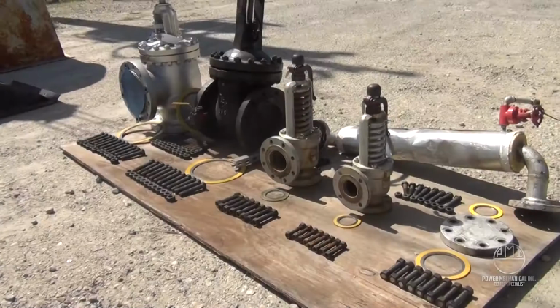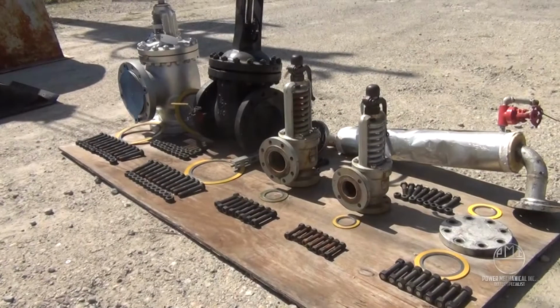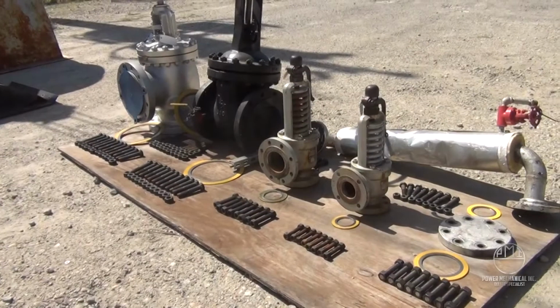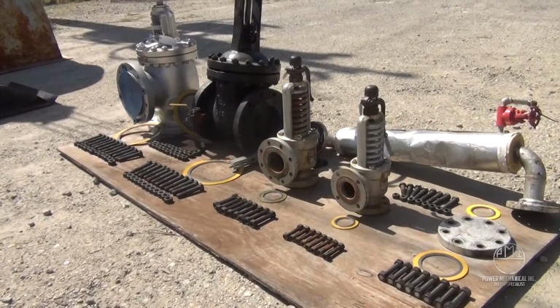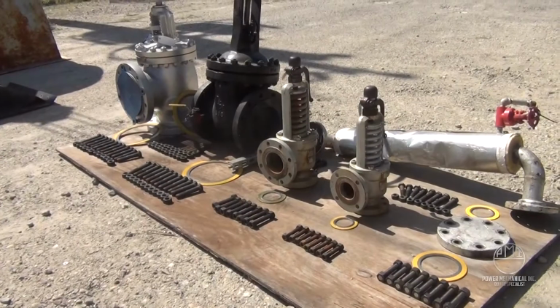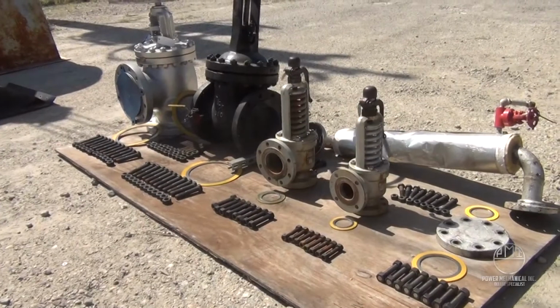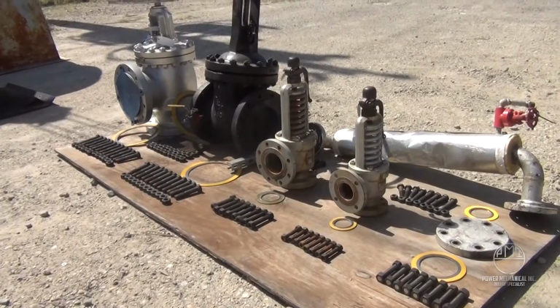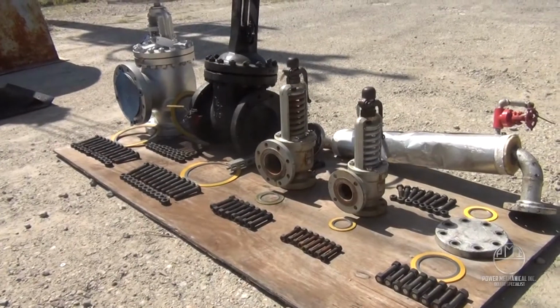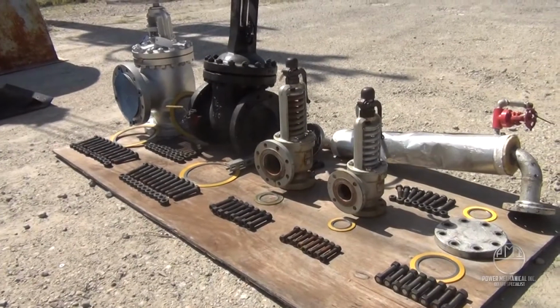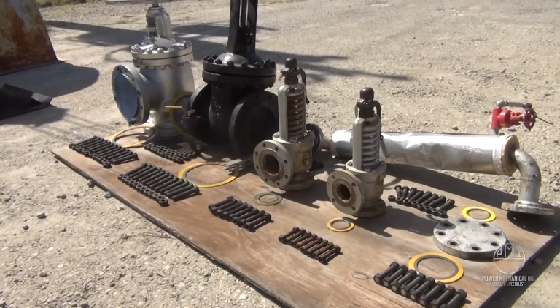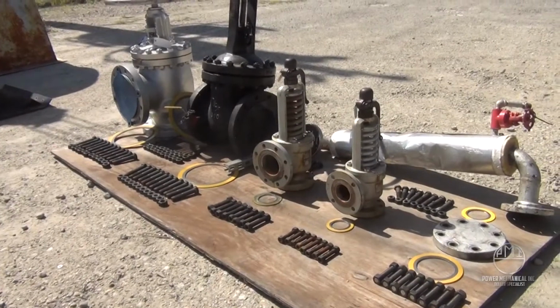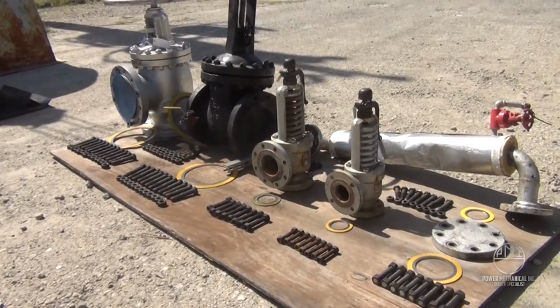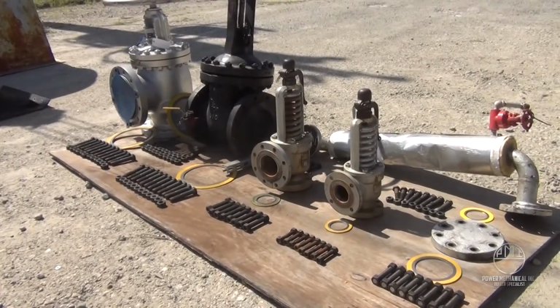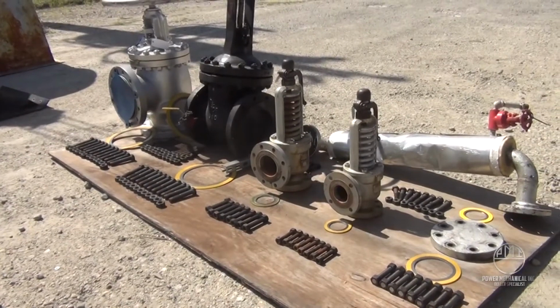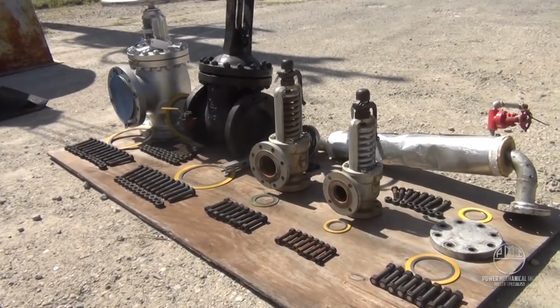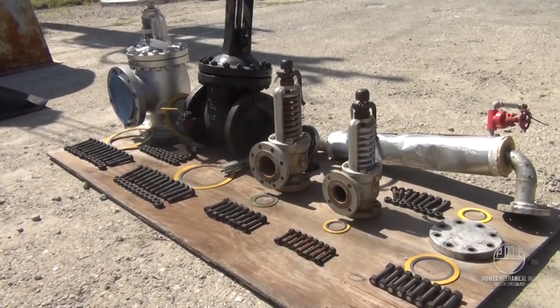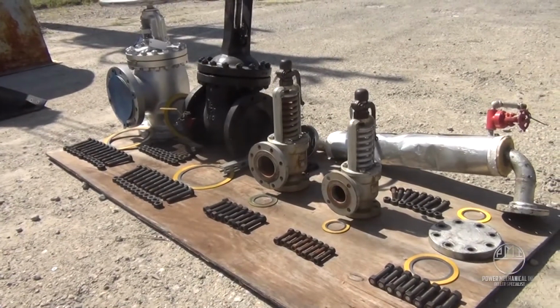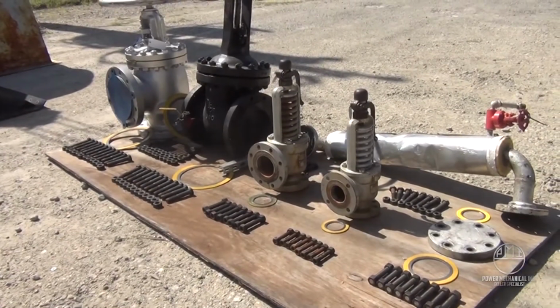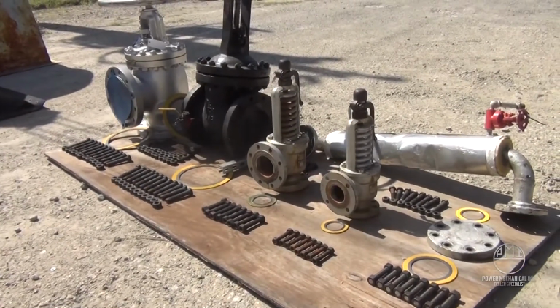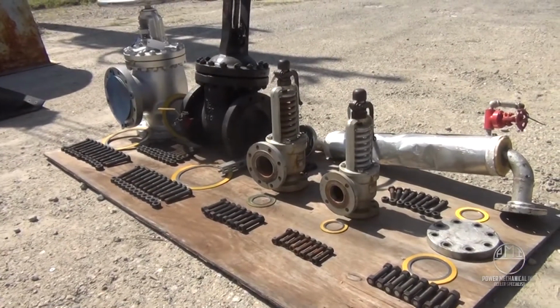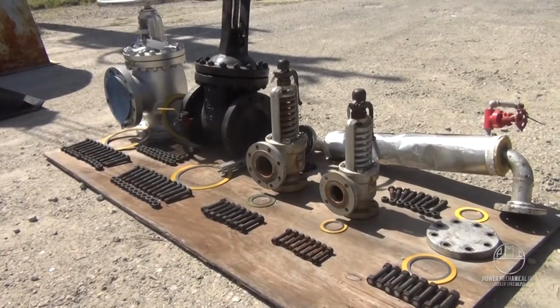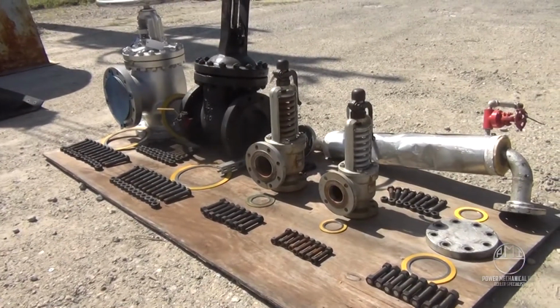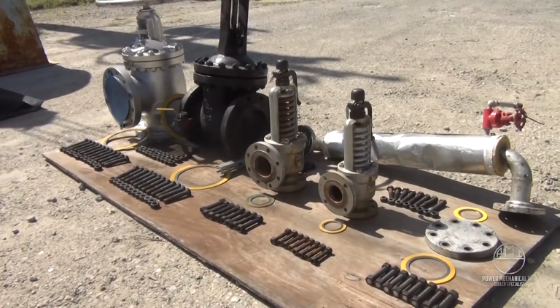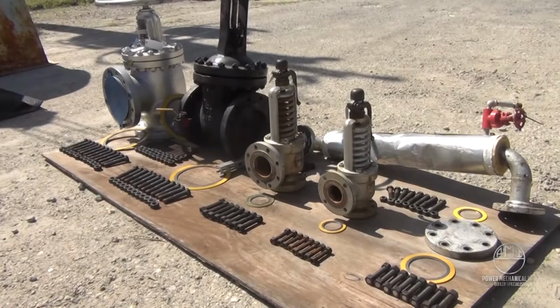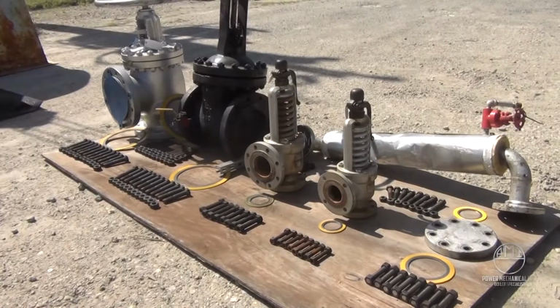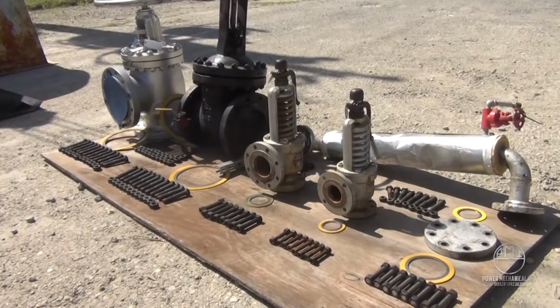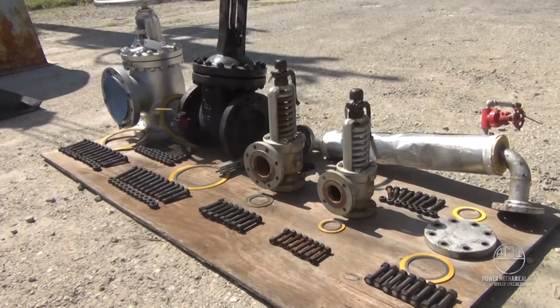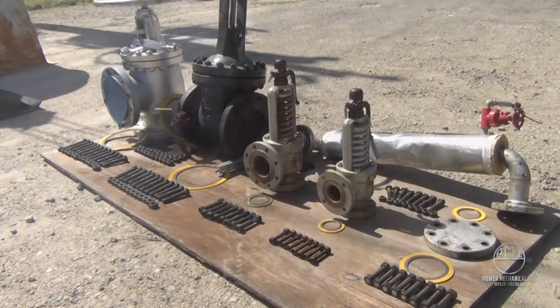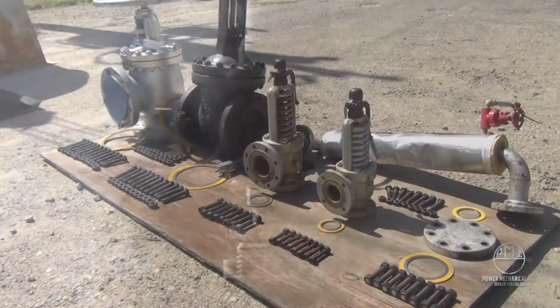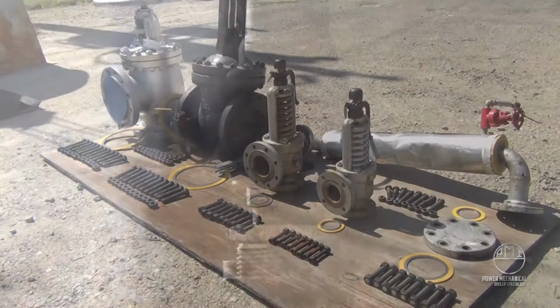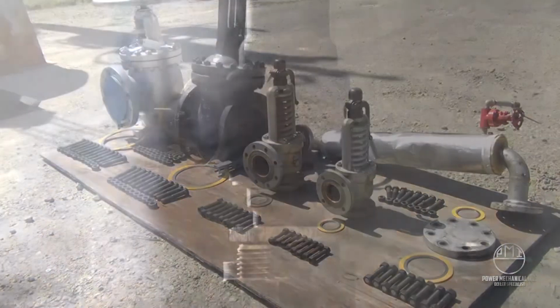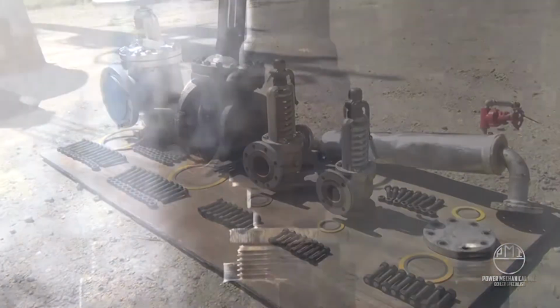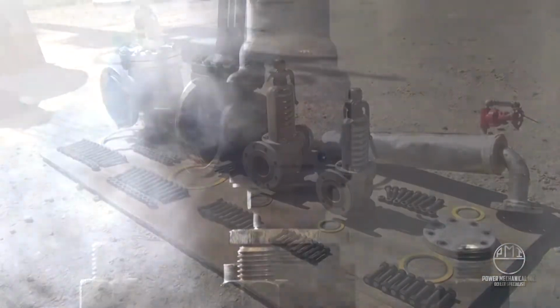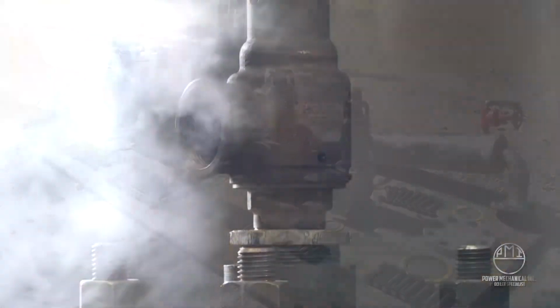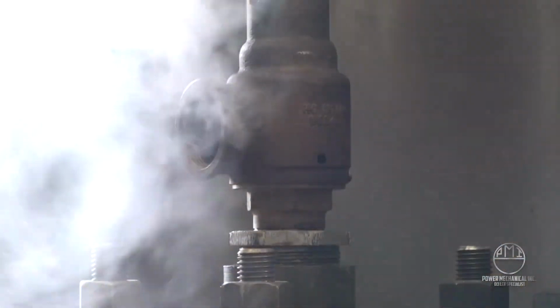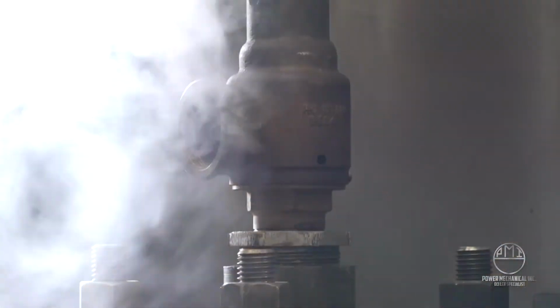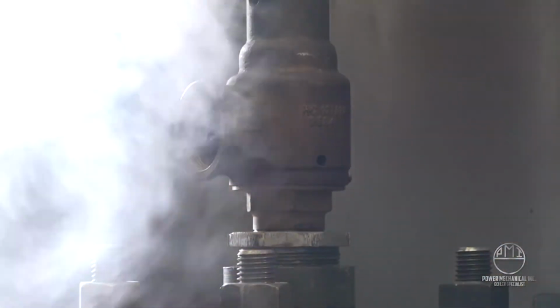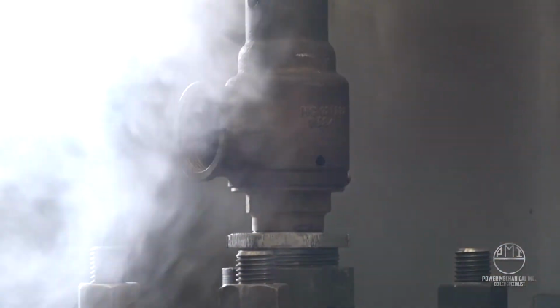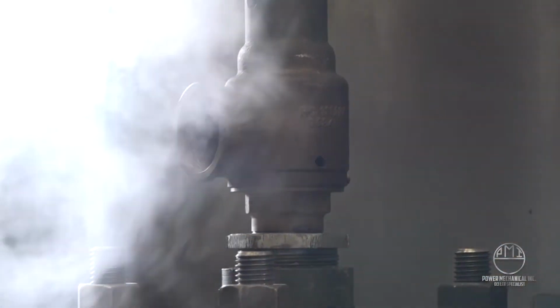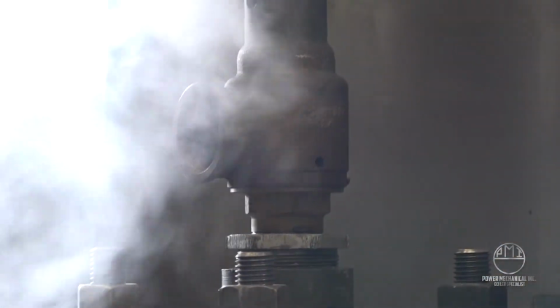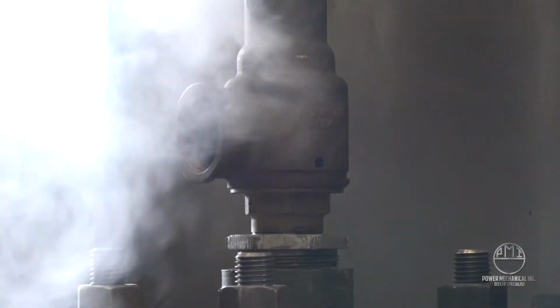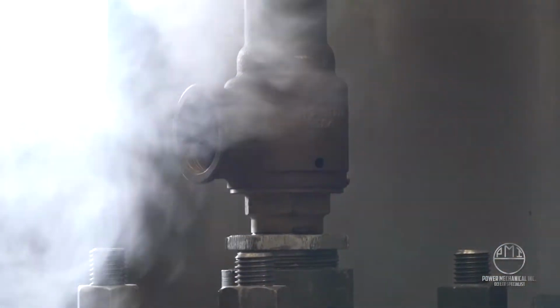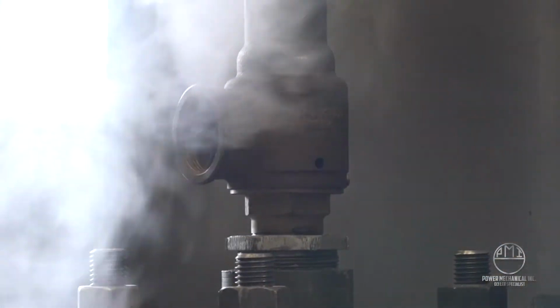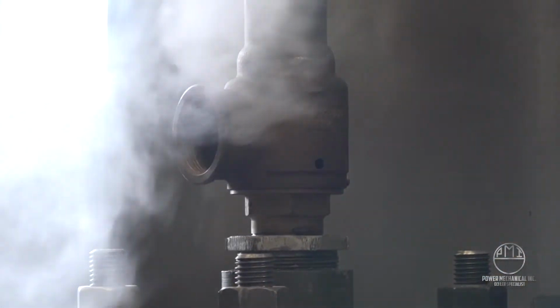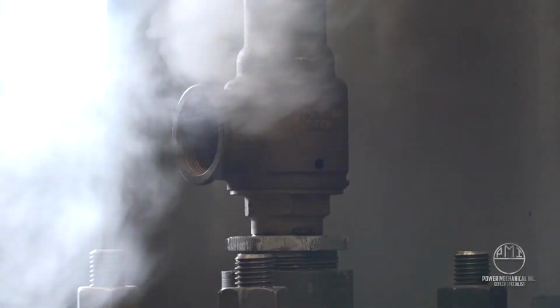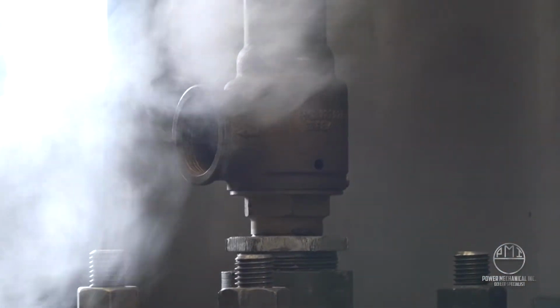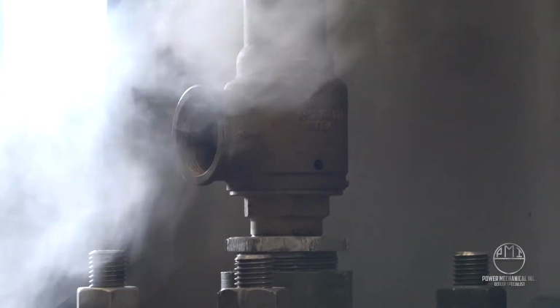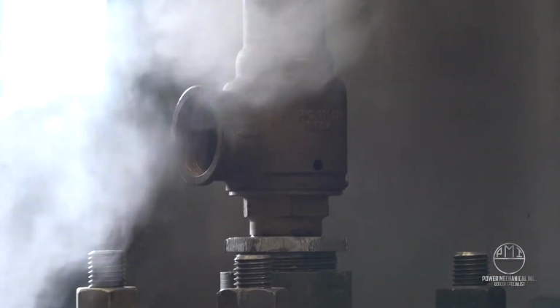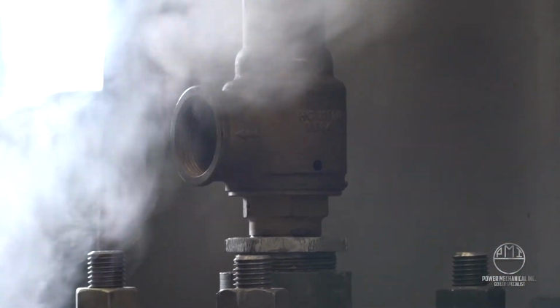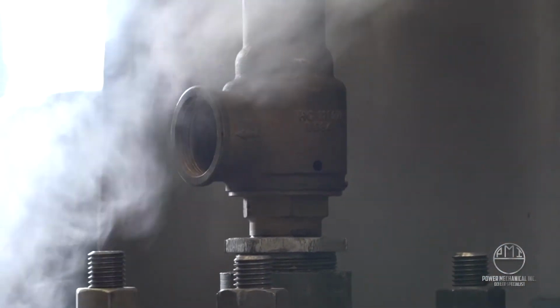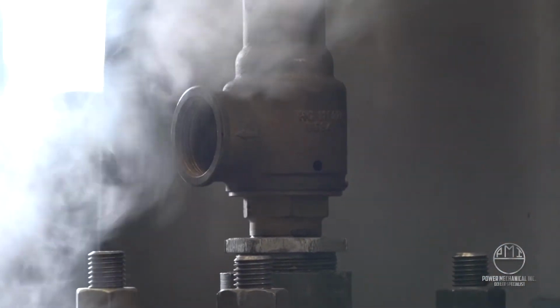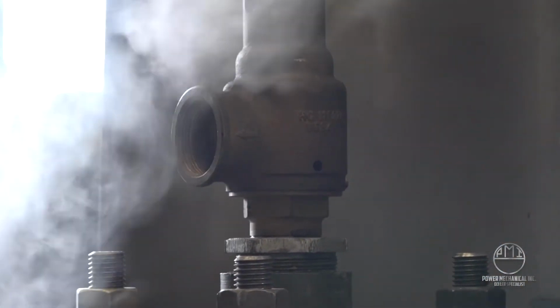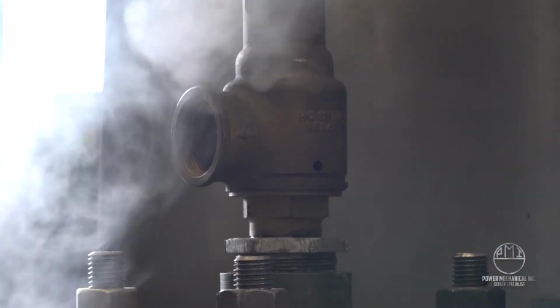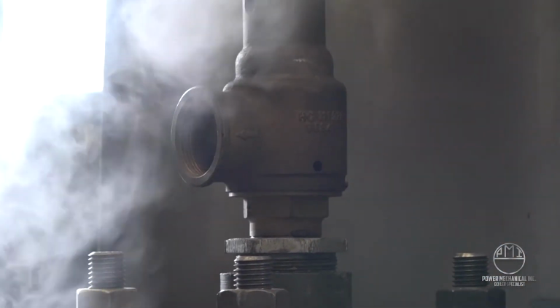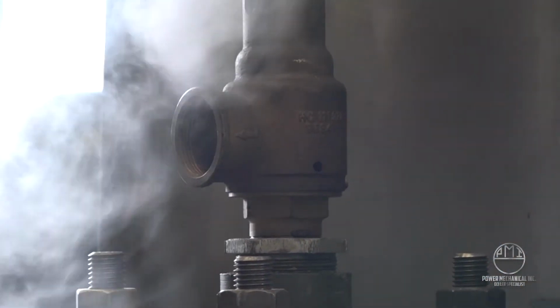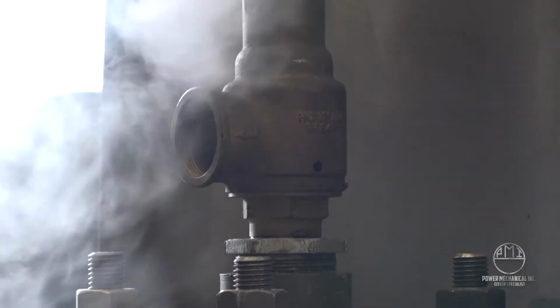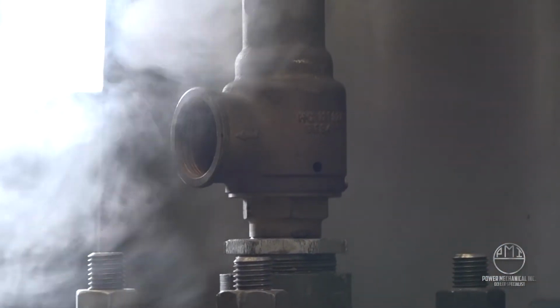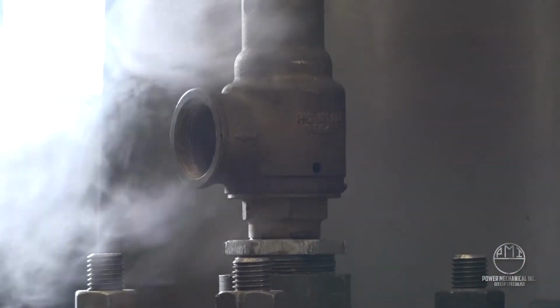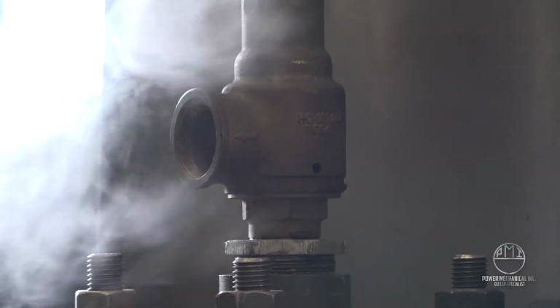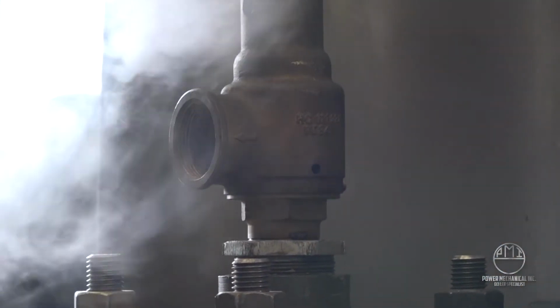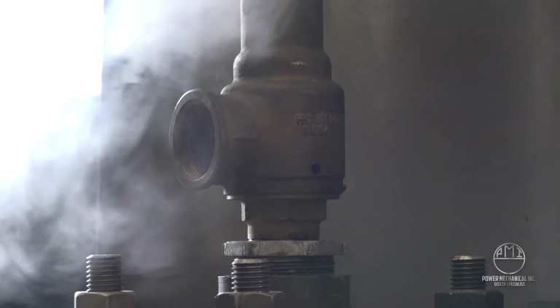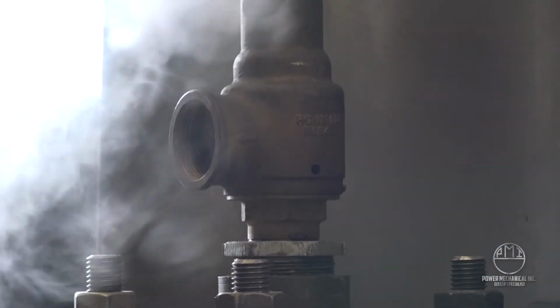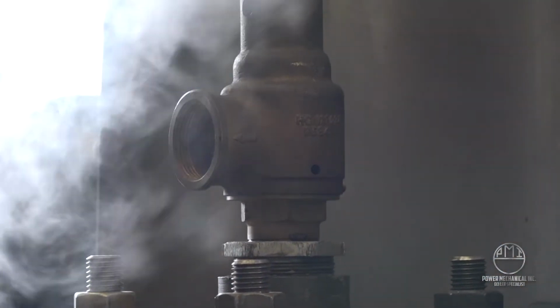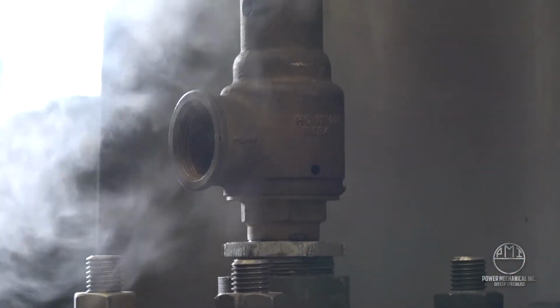After the boiler's installation, safety valves are installed as a last line of defense when these pressure limits are met or exceeded.